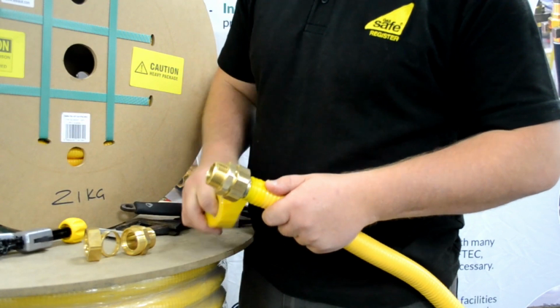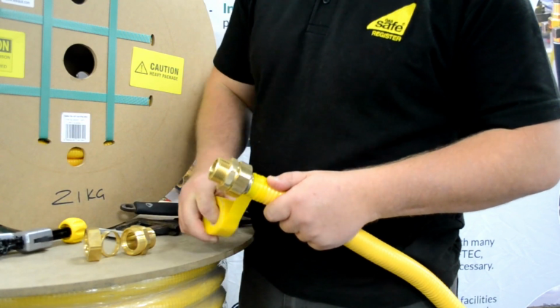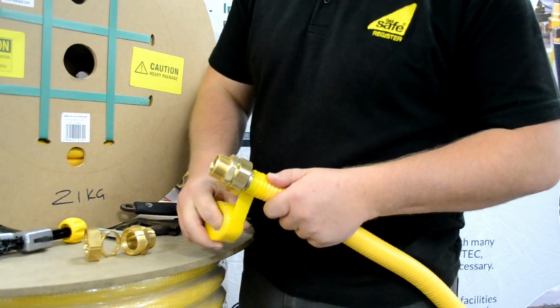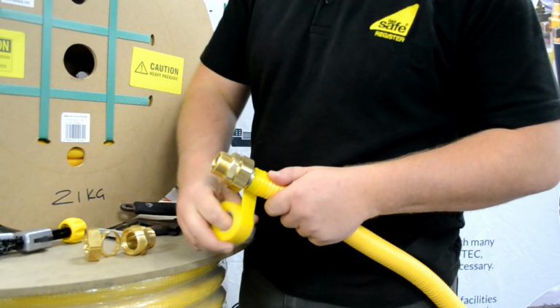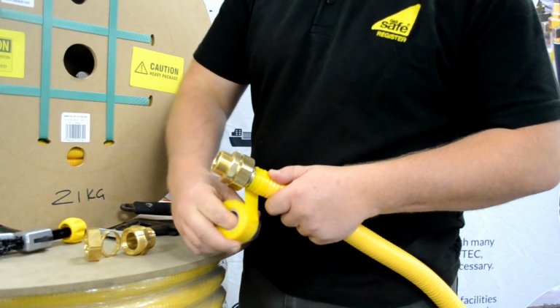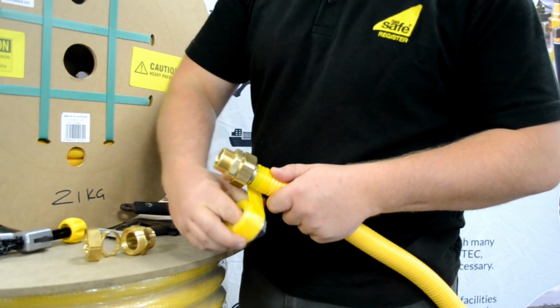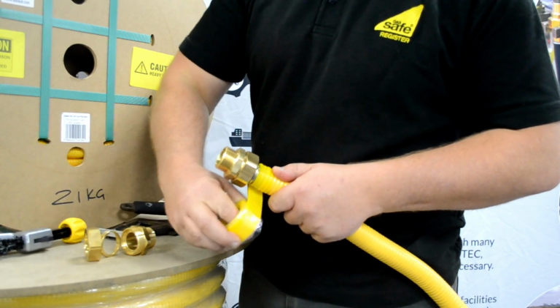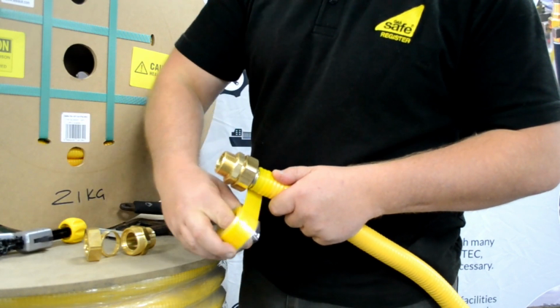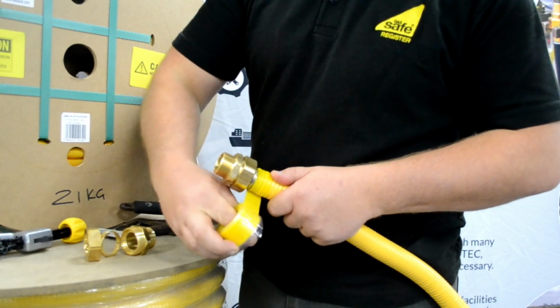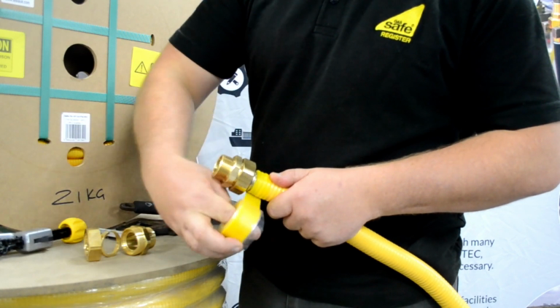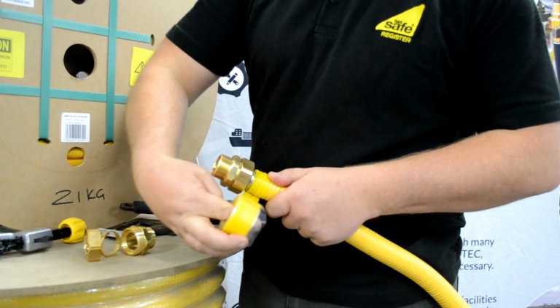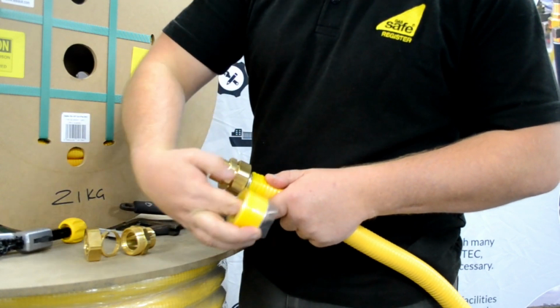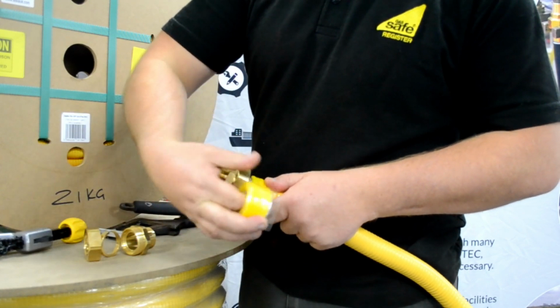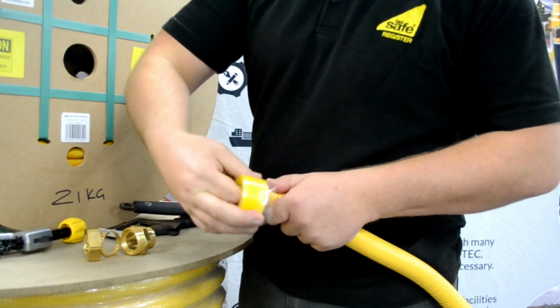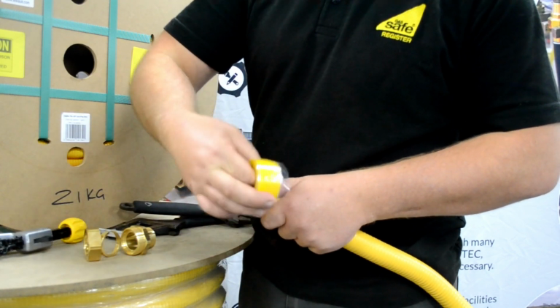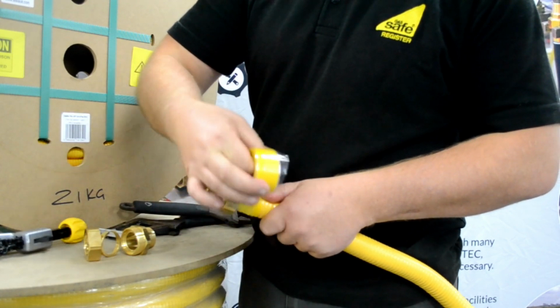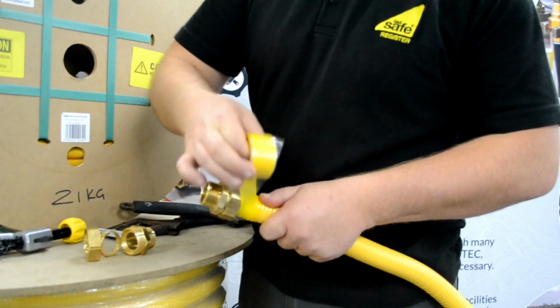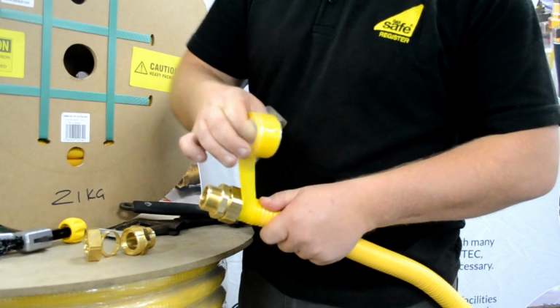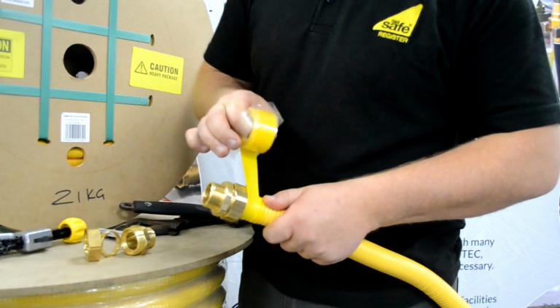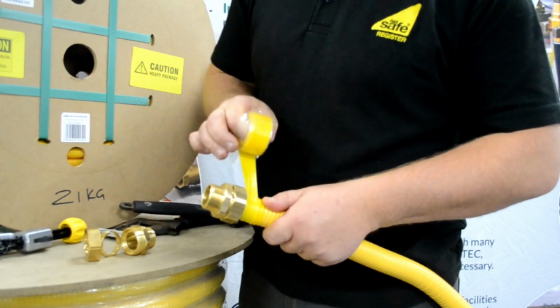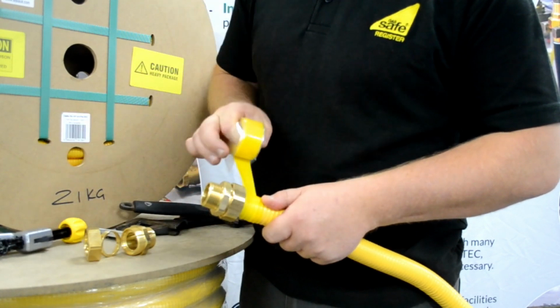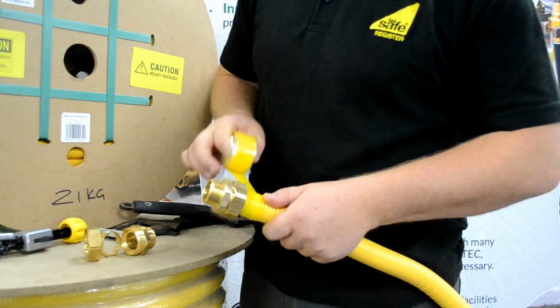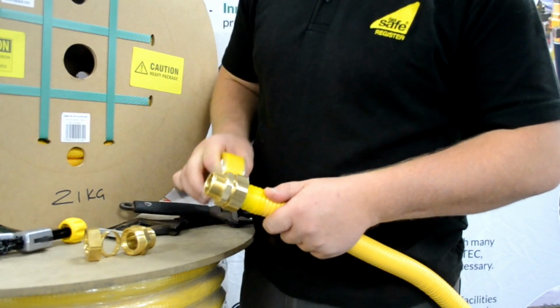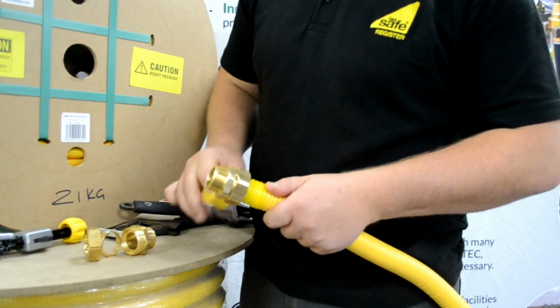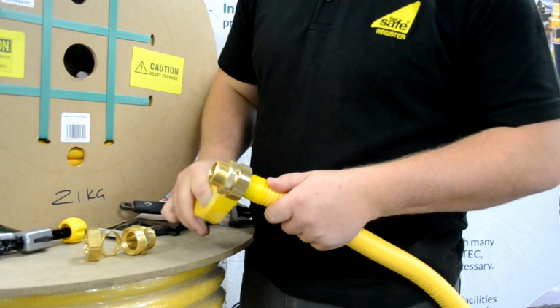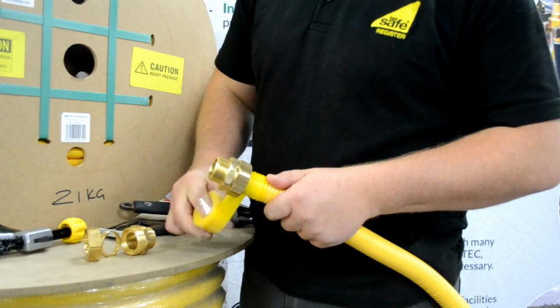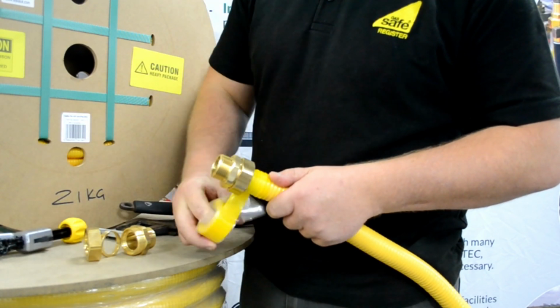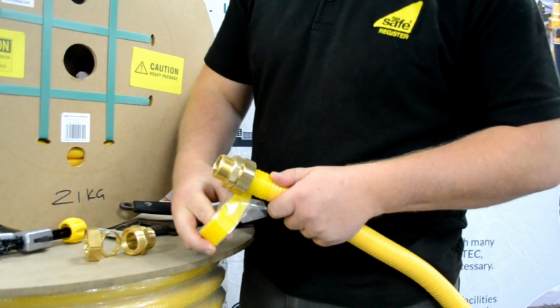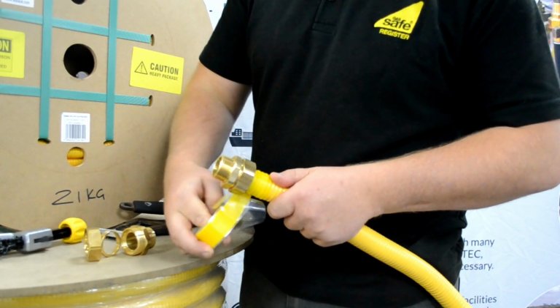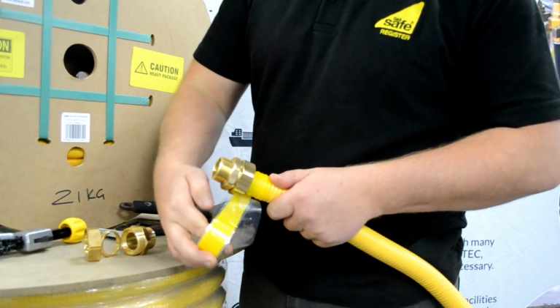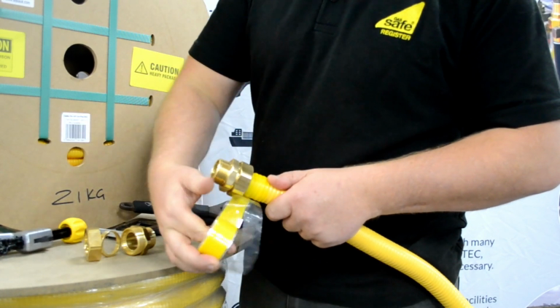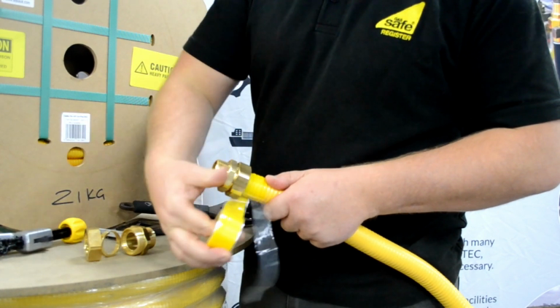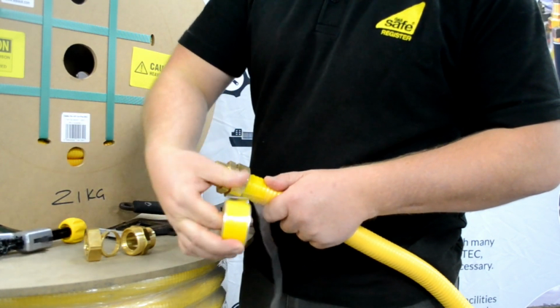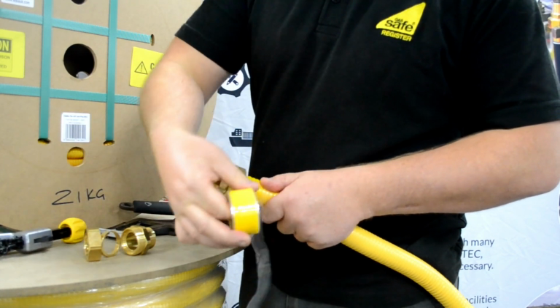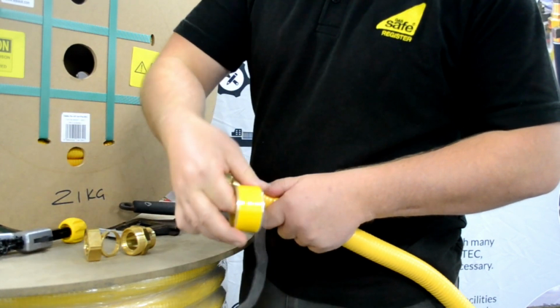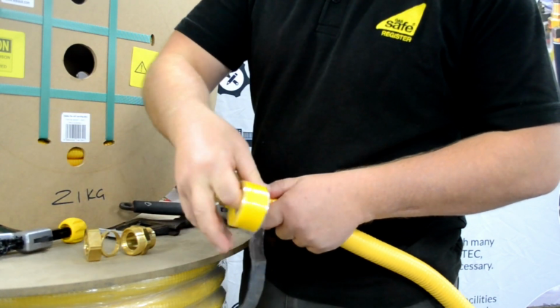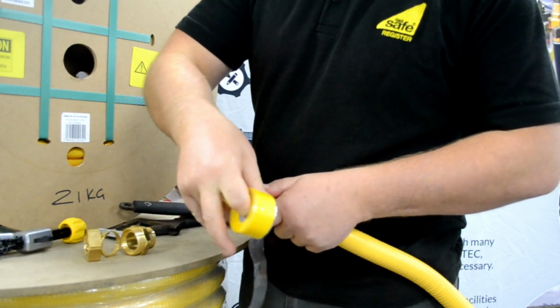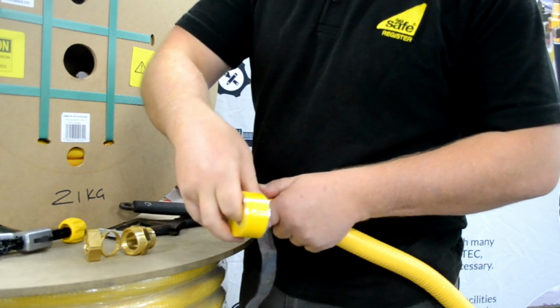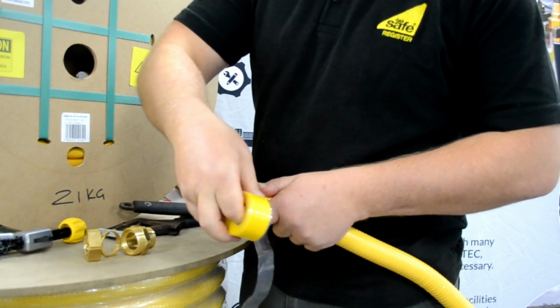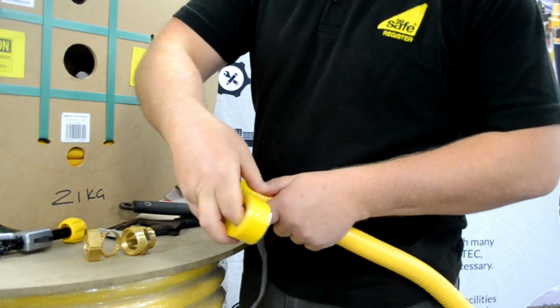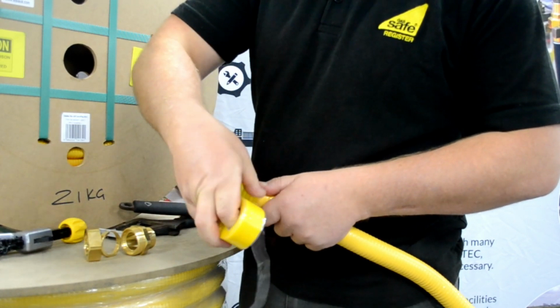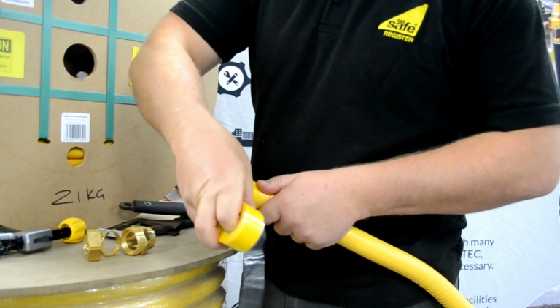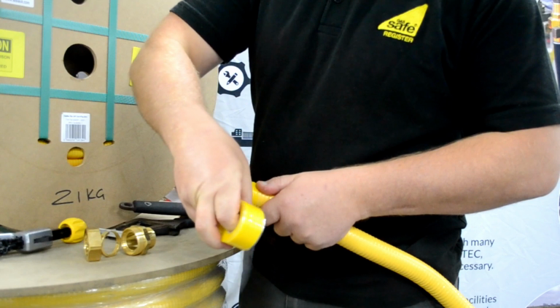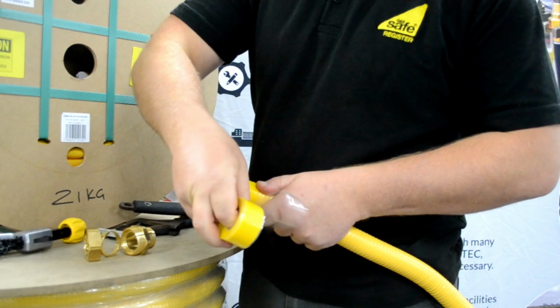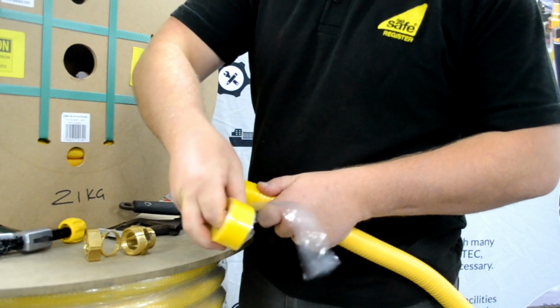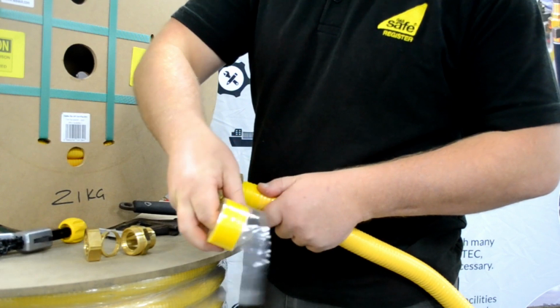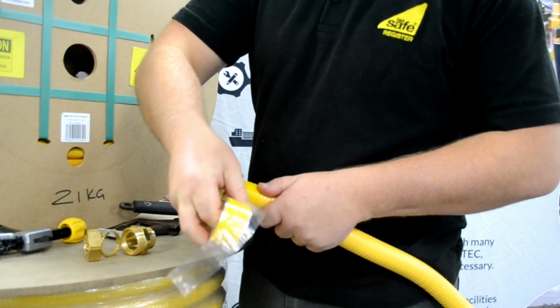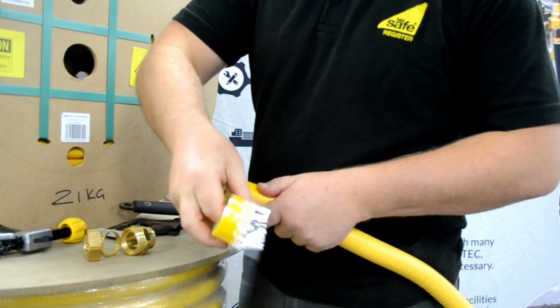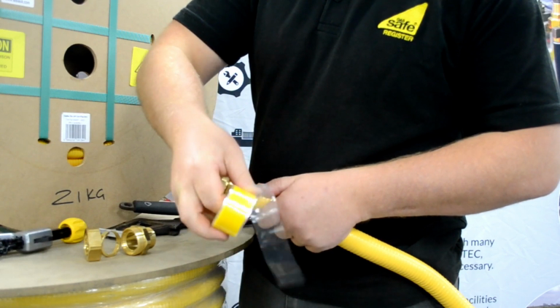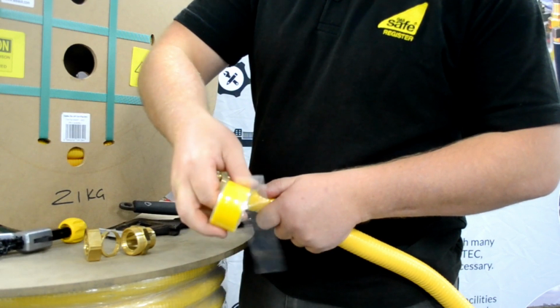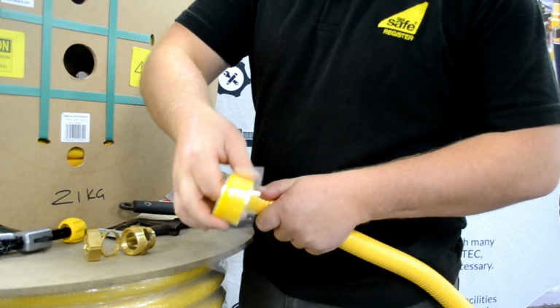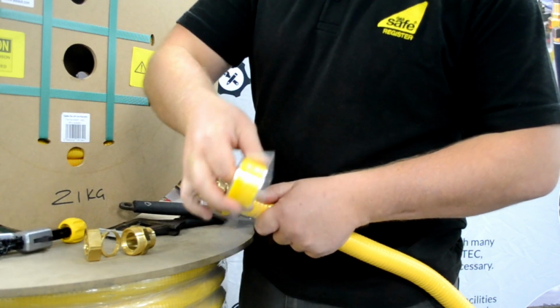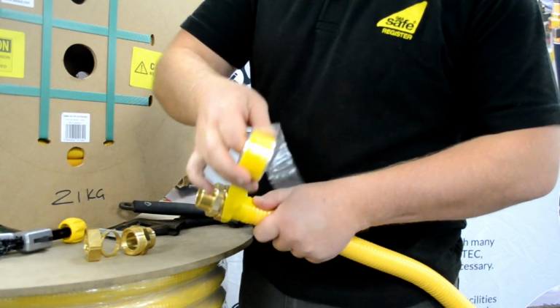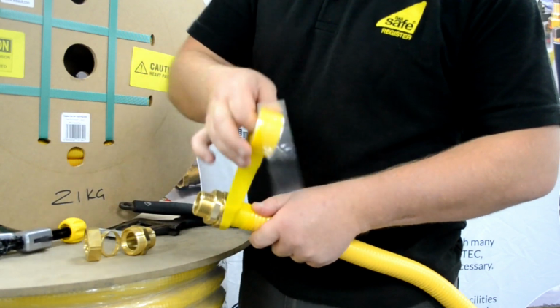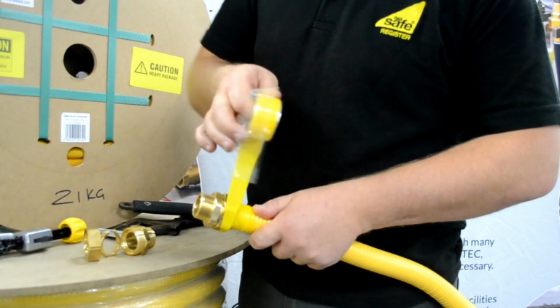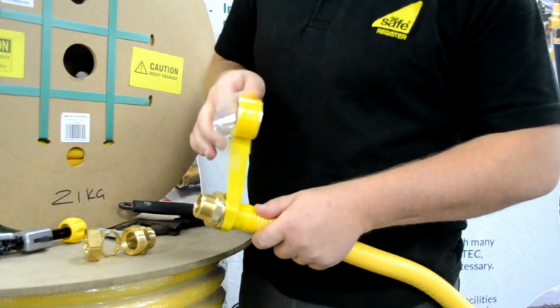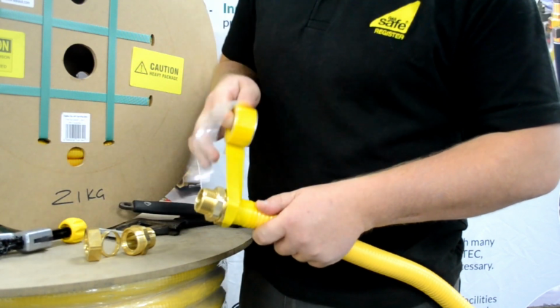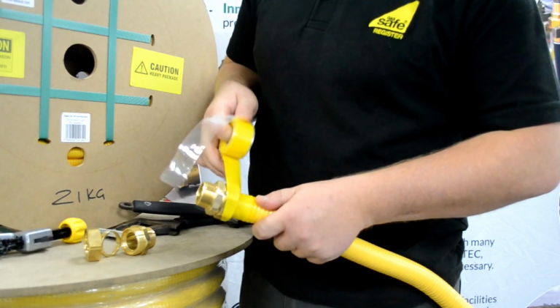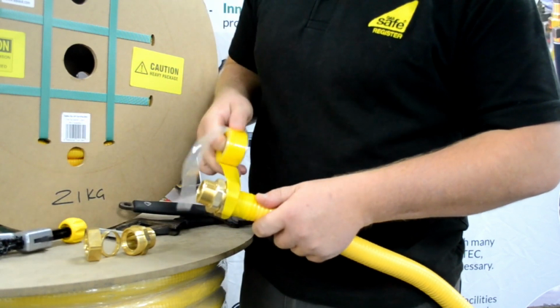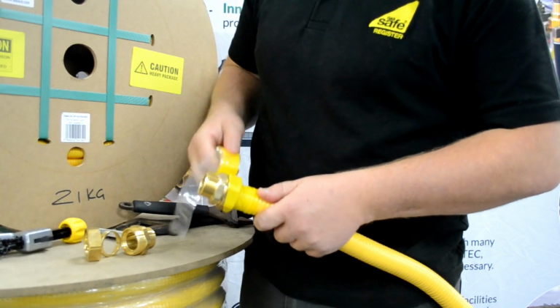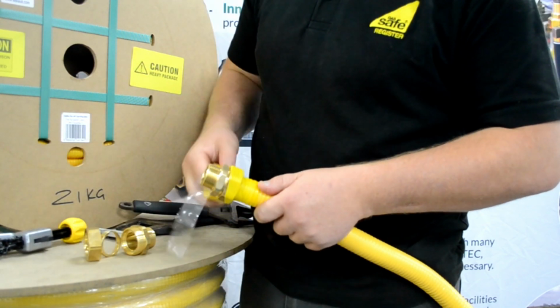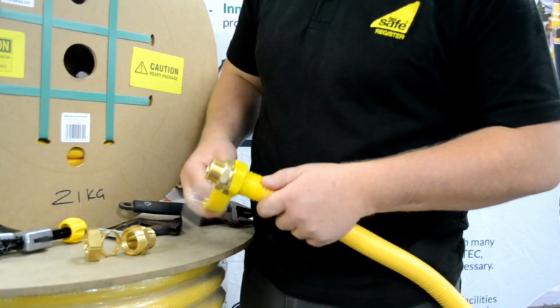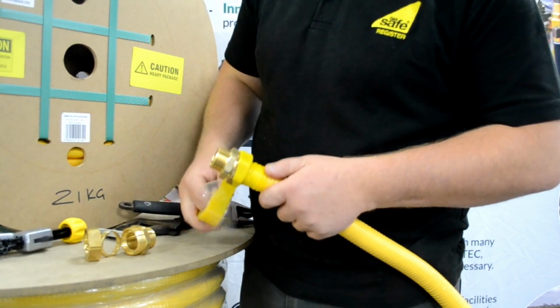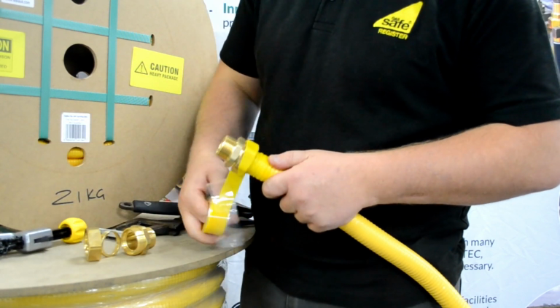Once a gas tightness test has been performed, cover the hose corrugations with TeslaFlex tape before installing to protect the hose against possible corrosion.